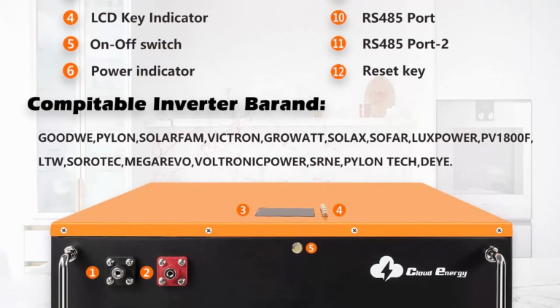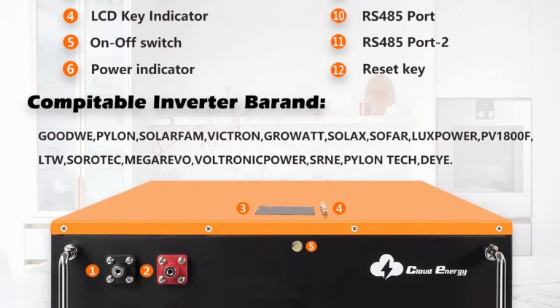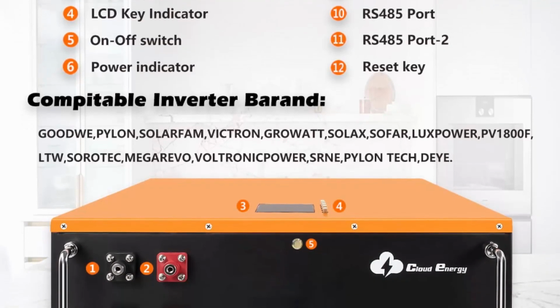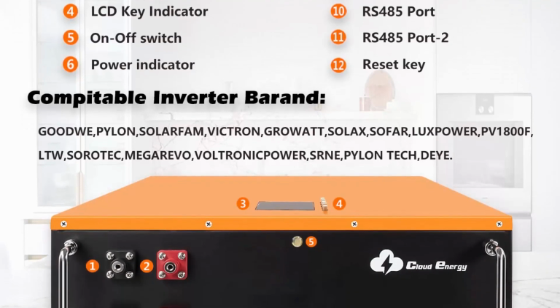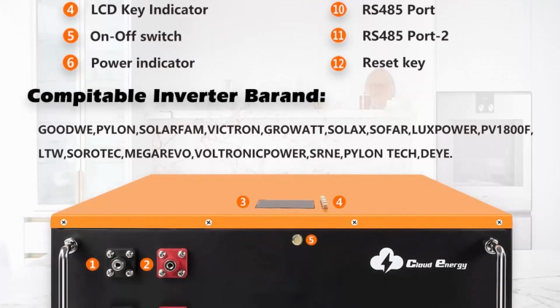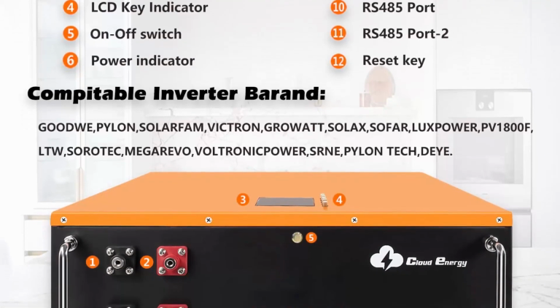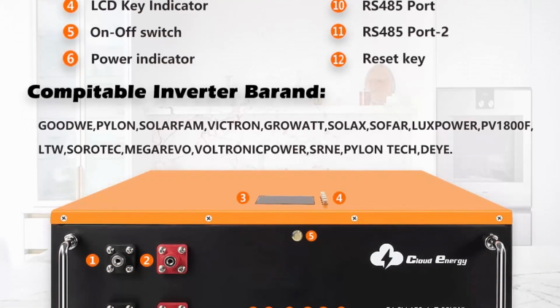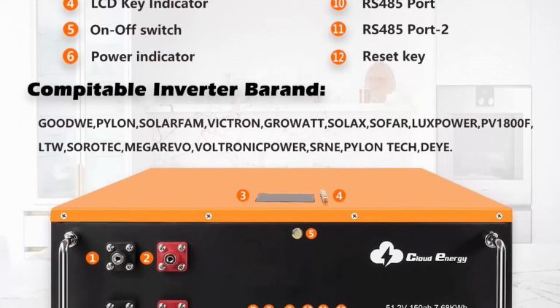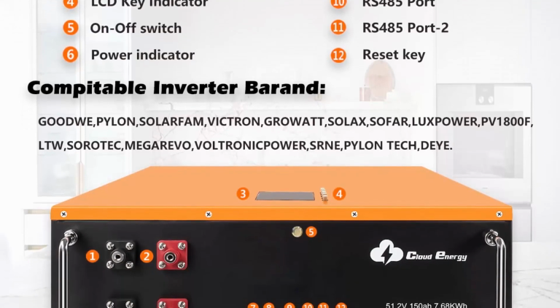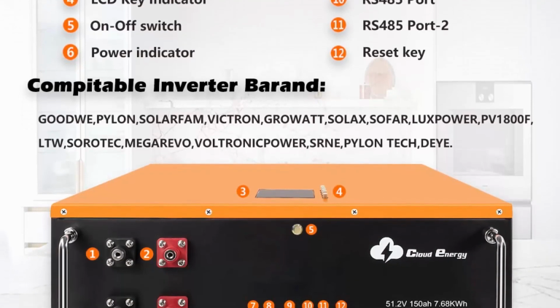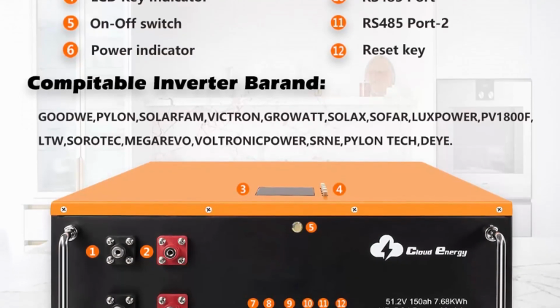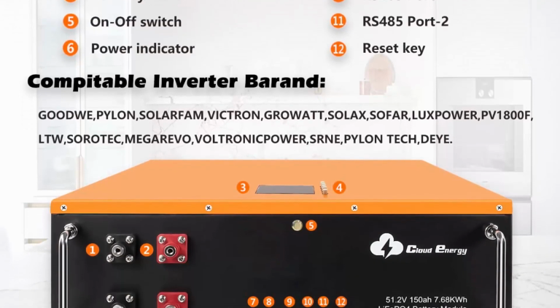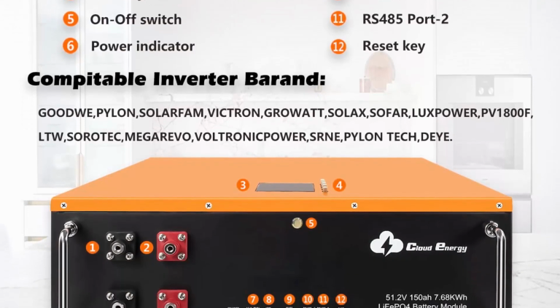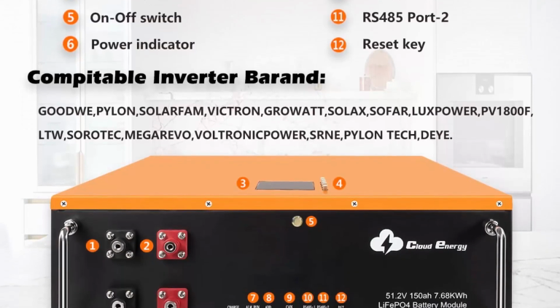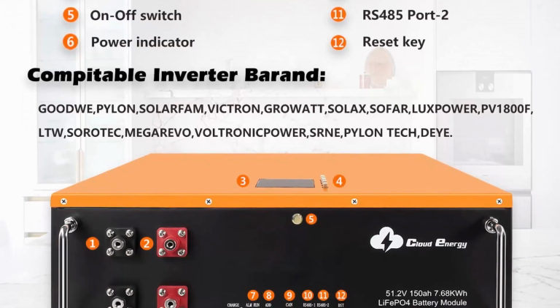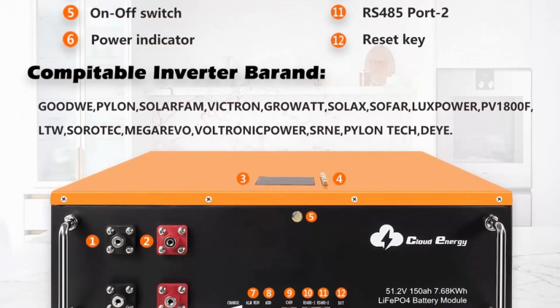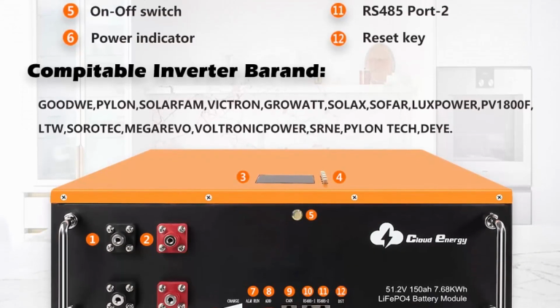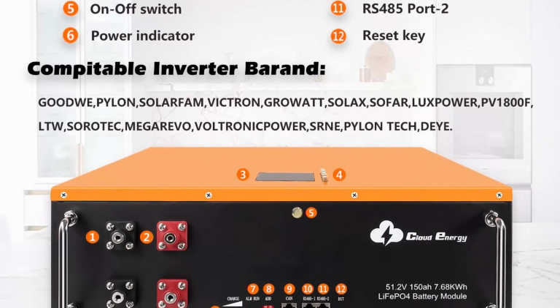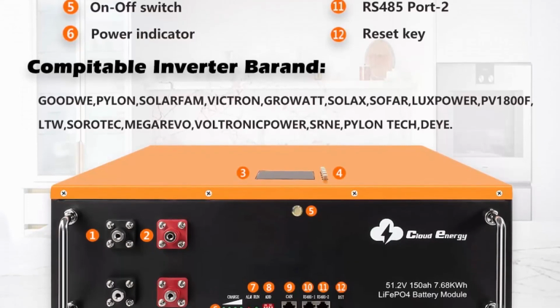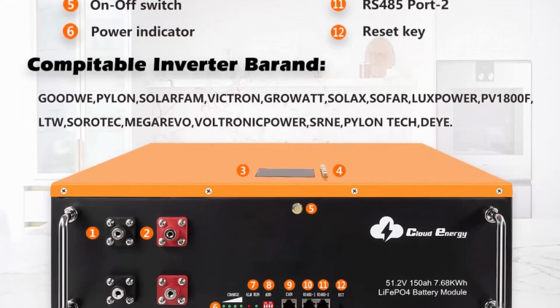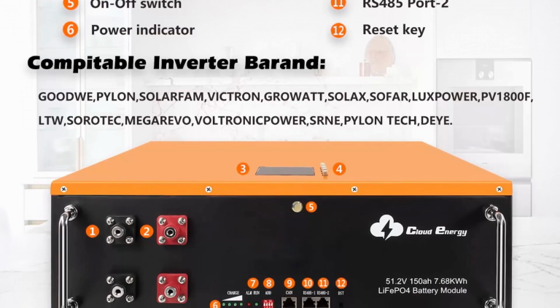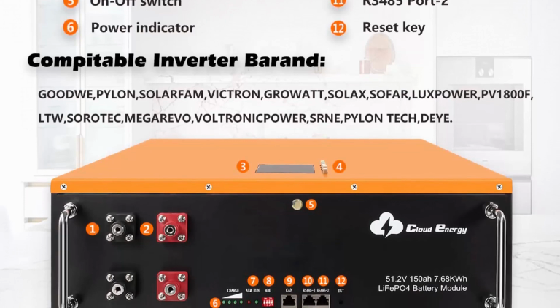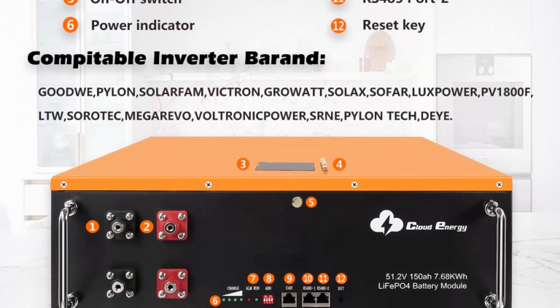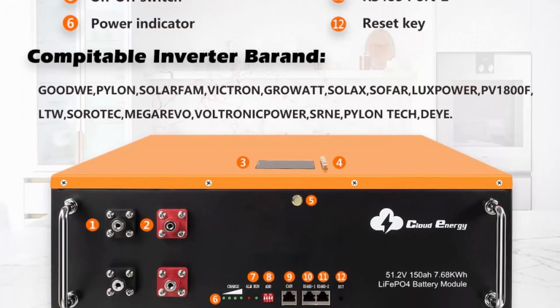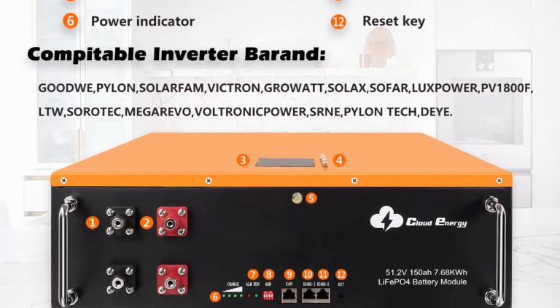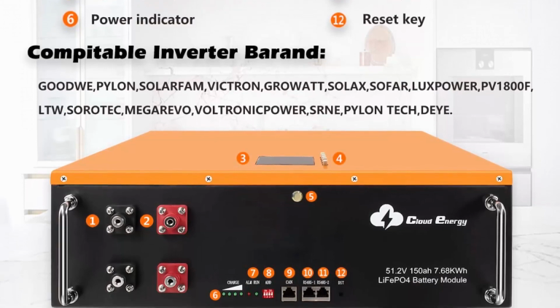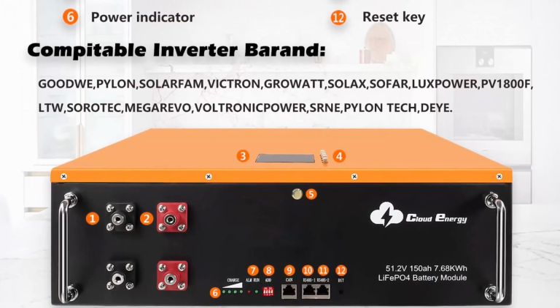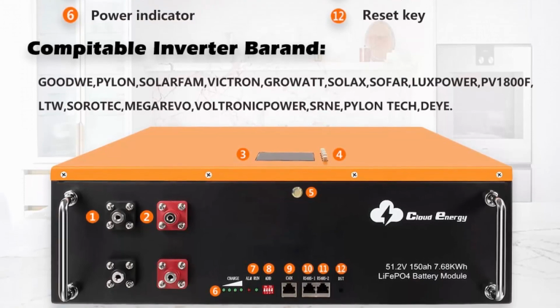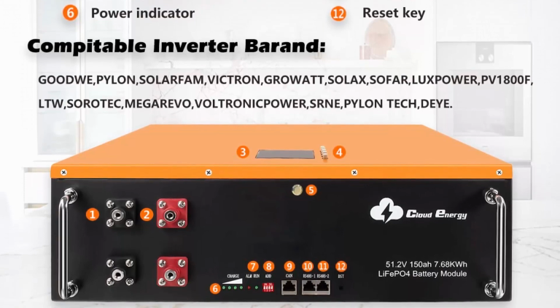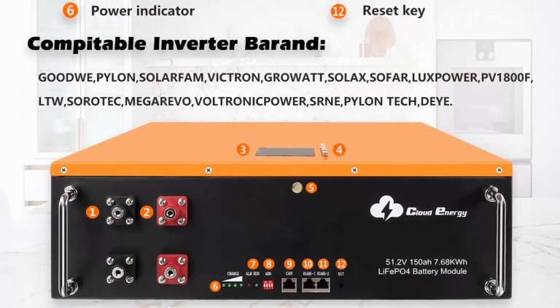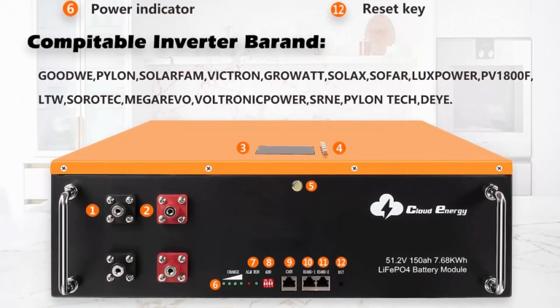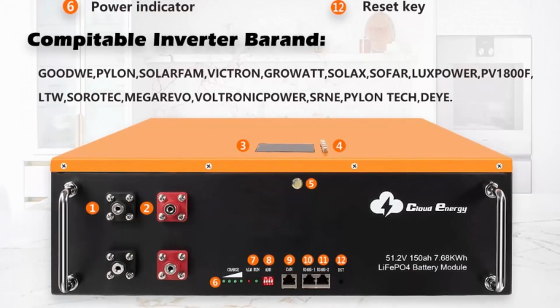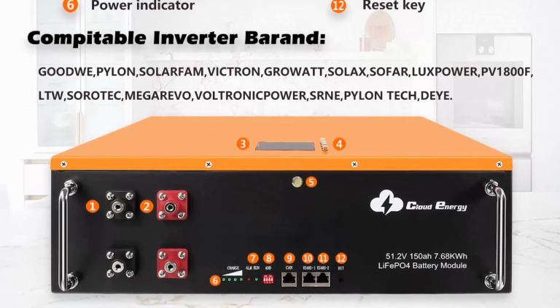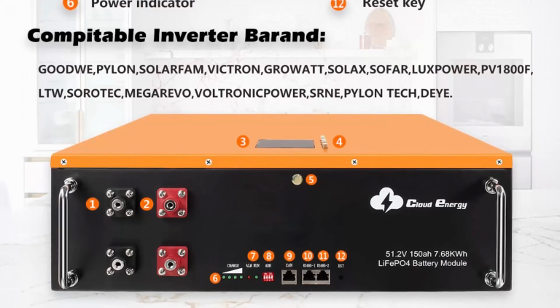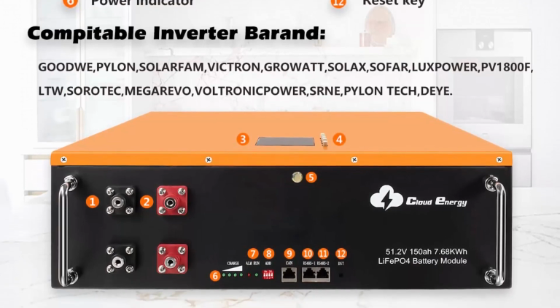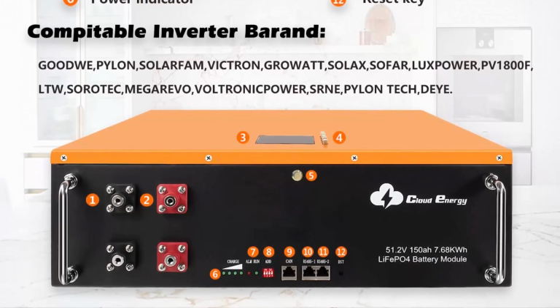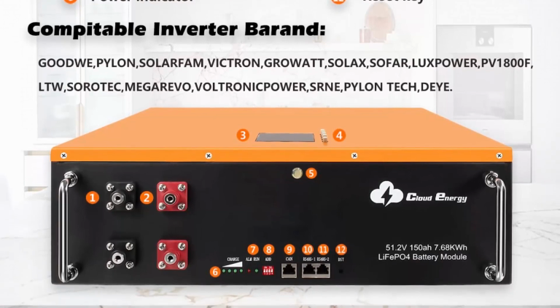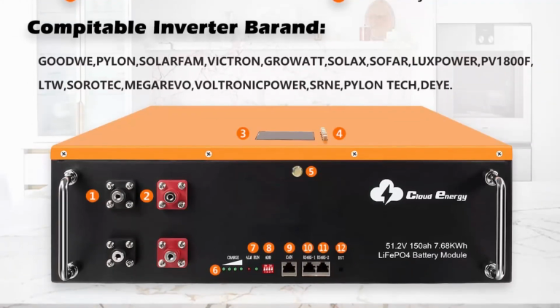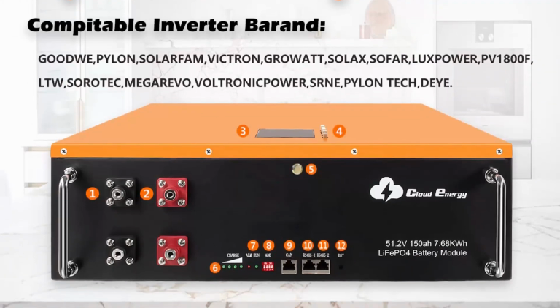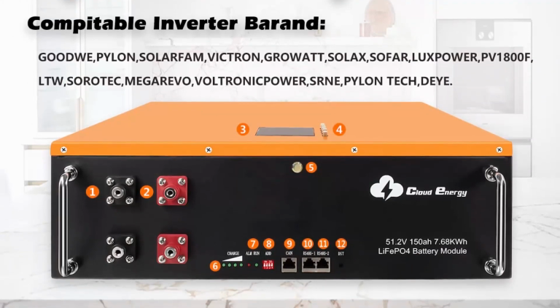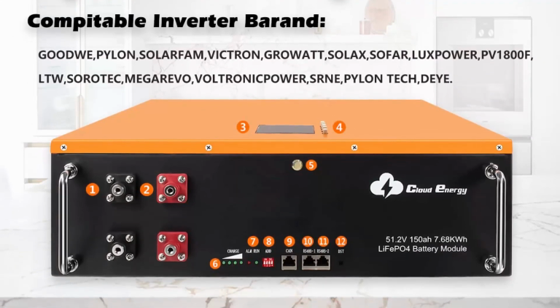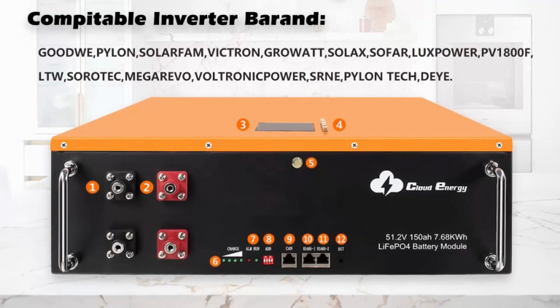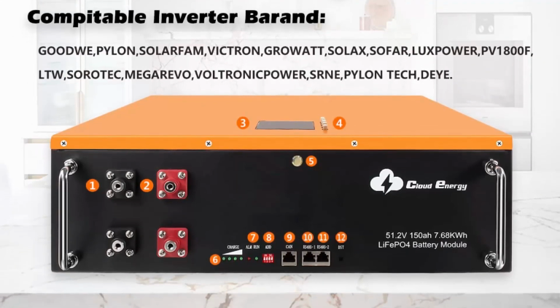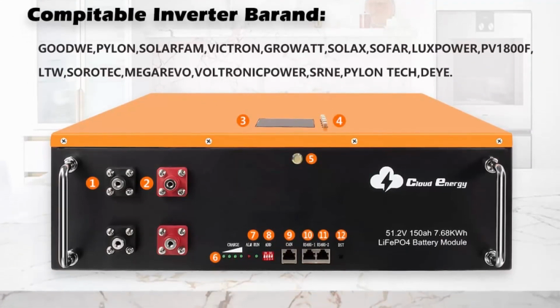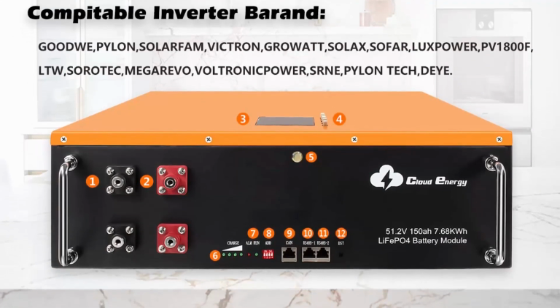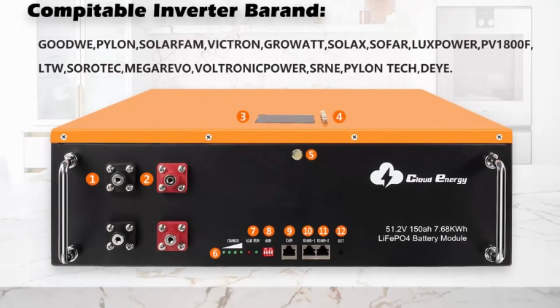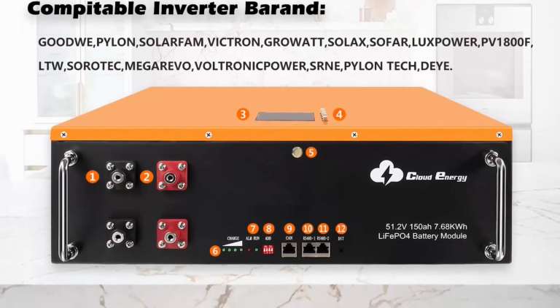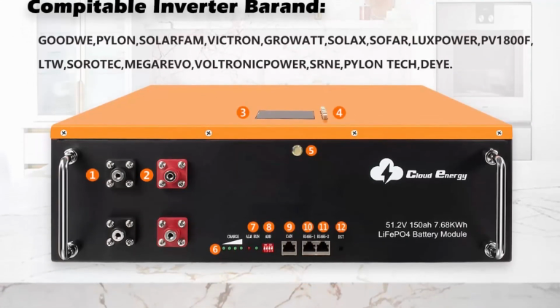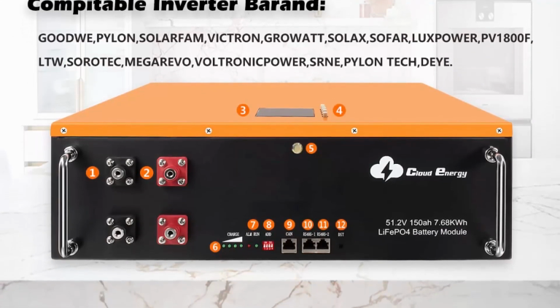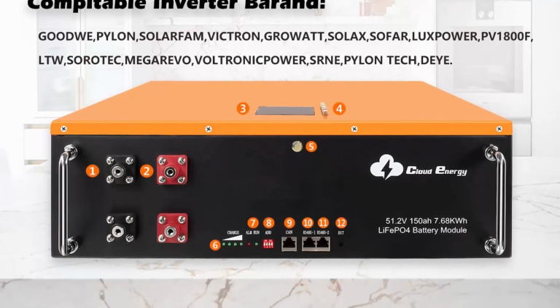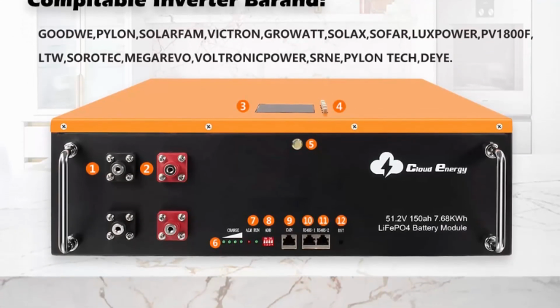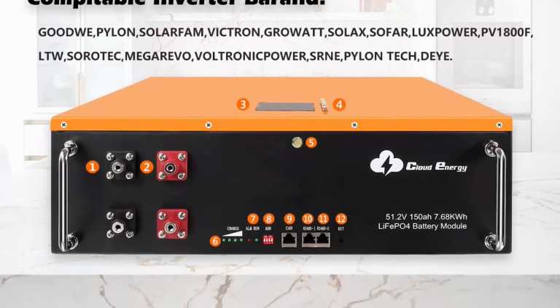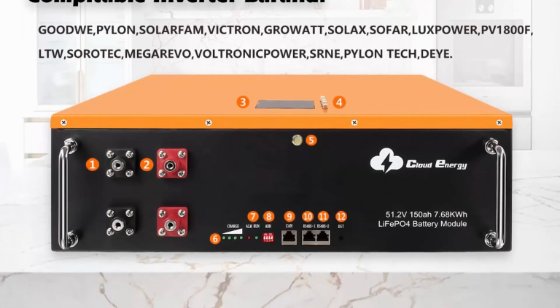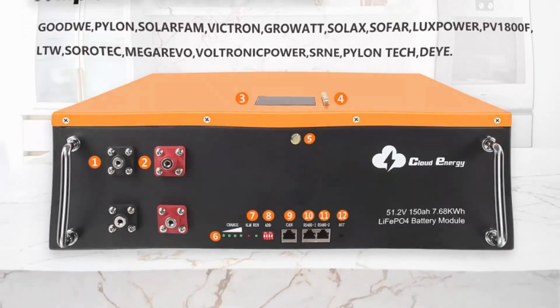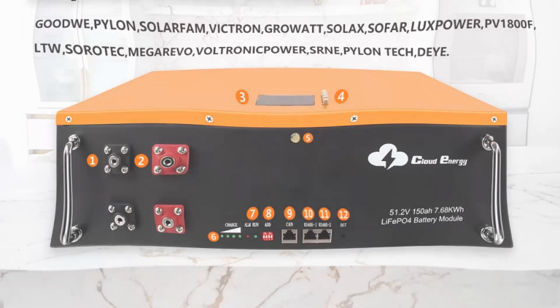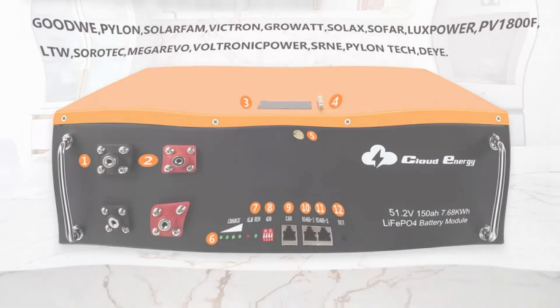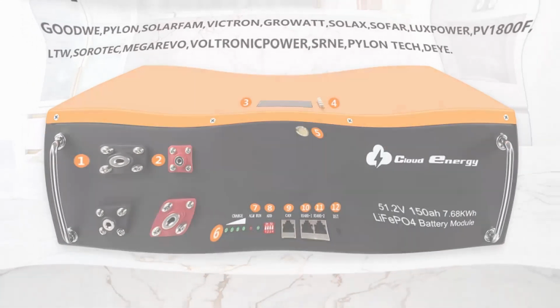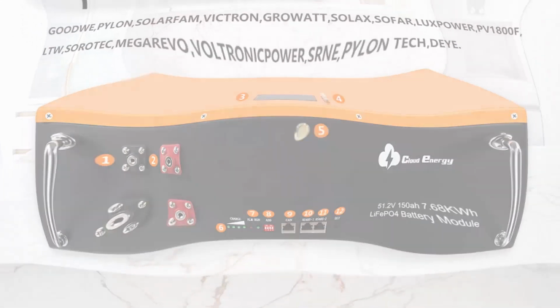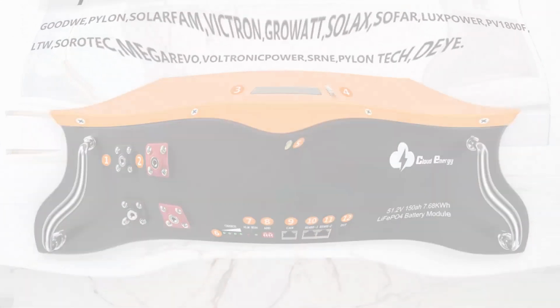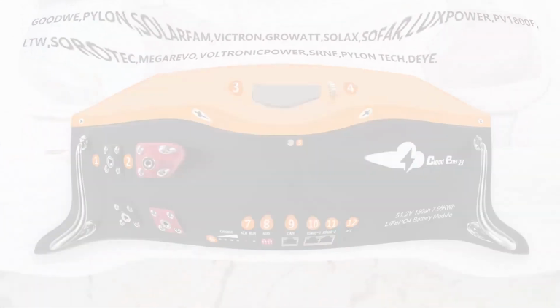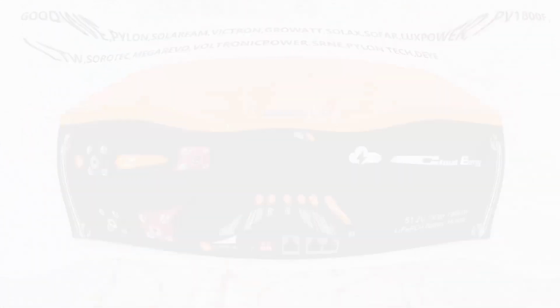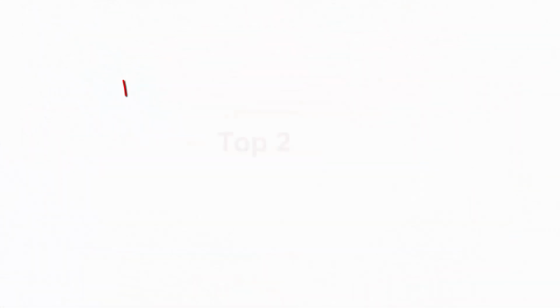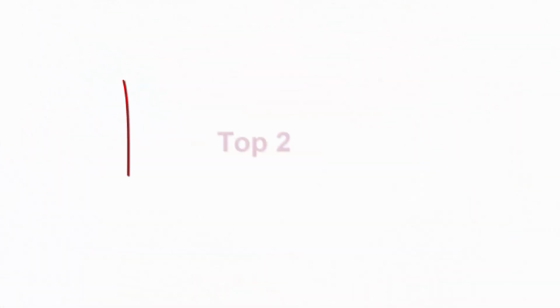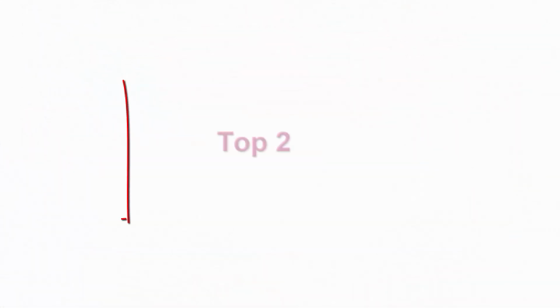More advantages: the 48V150Ah batteries support recharging by solar power, wall outlet, and more.